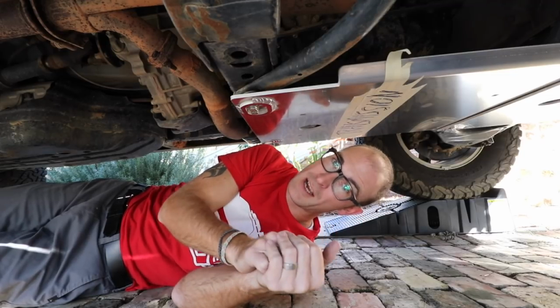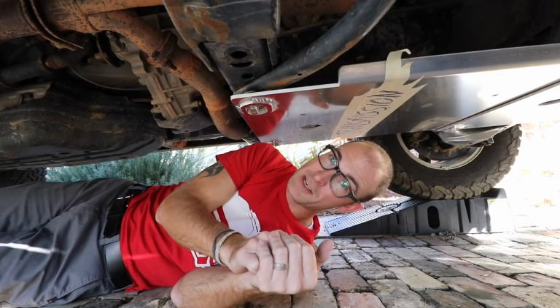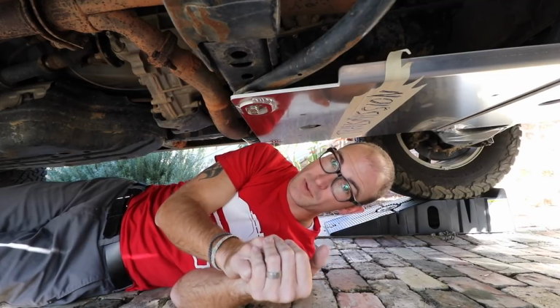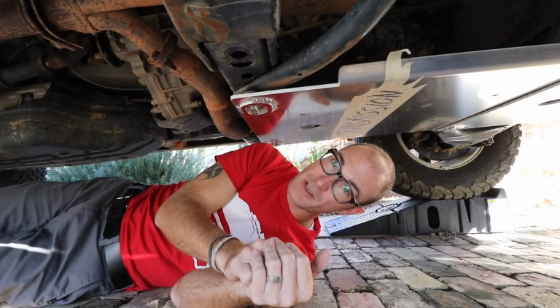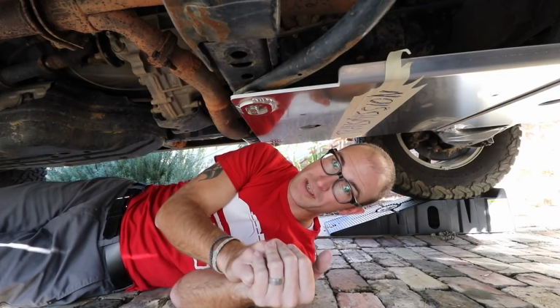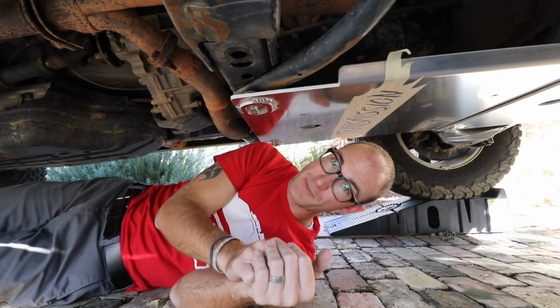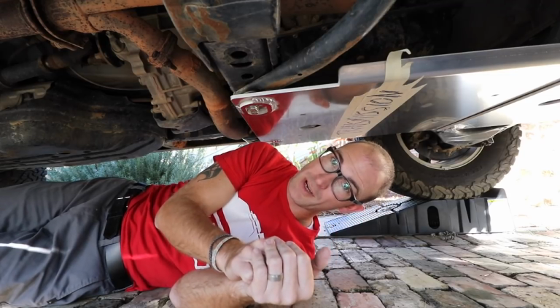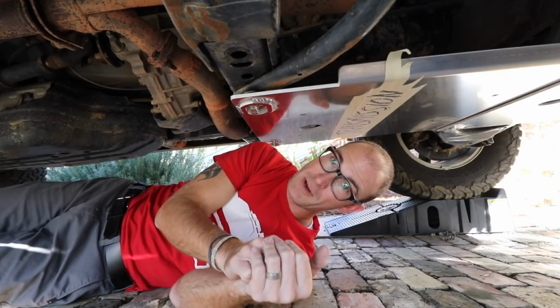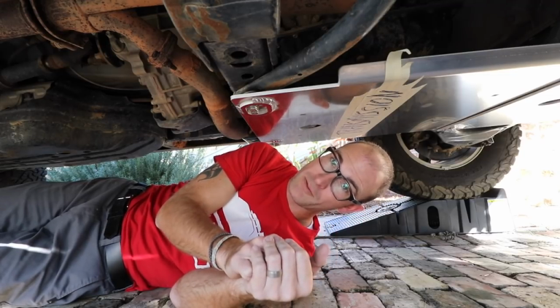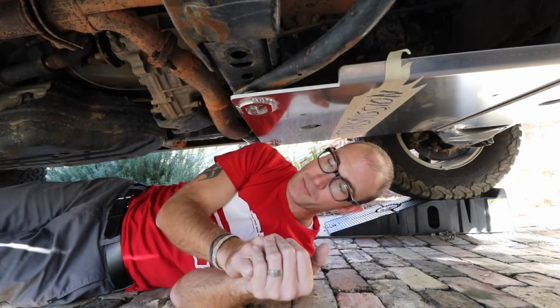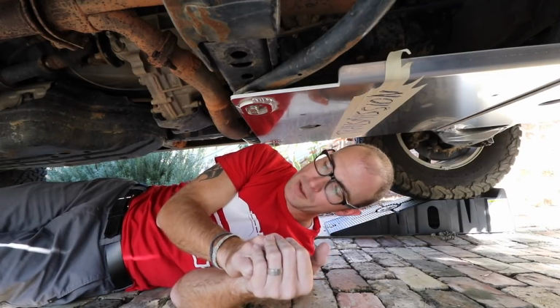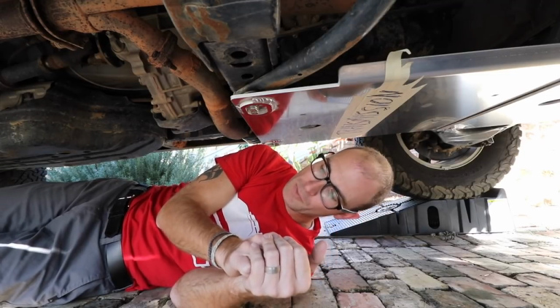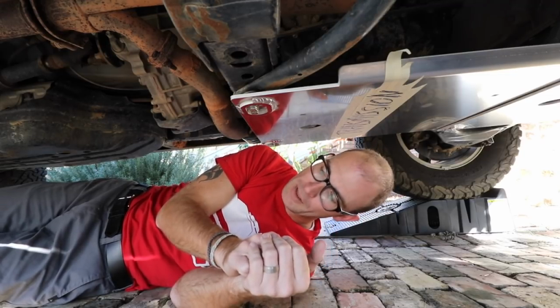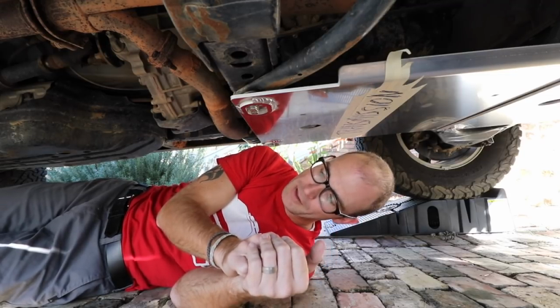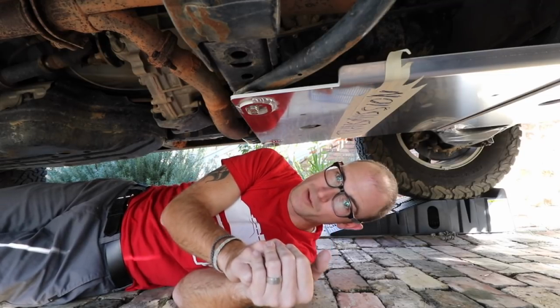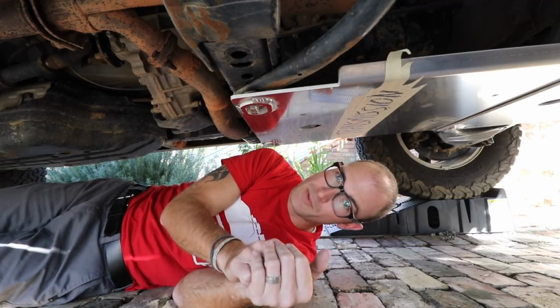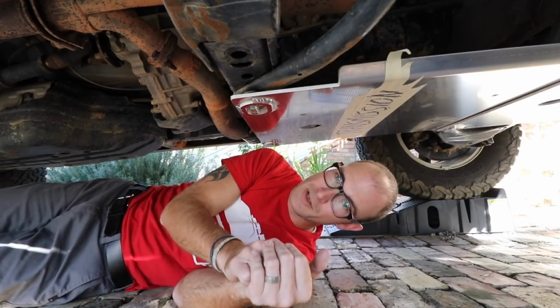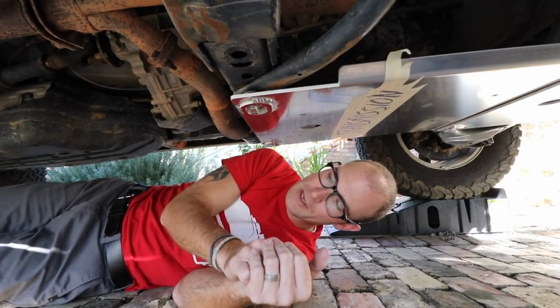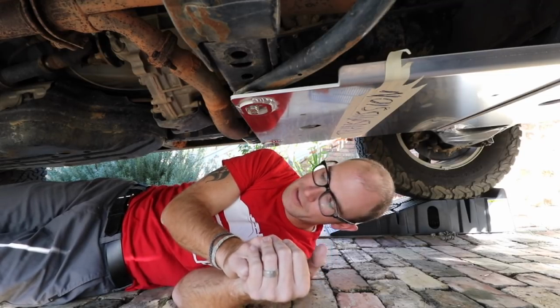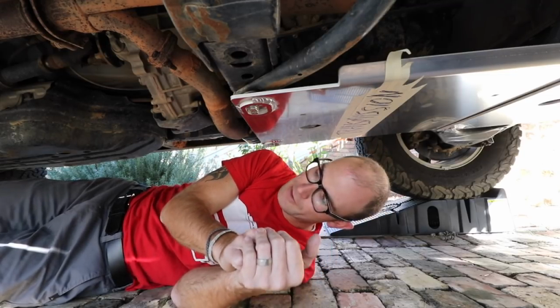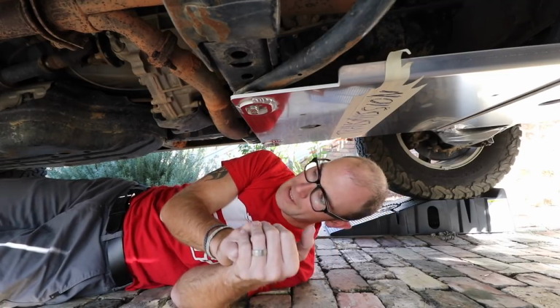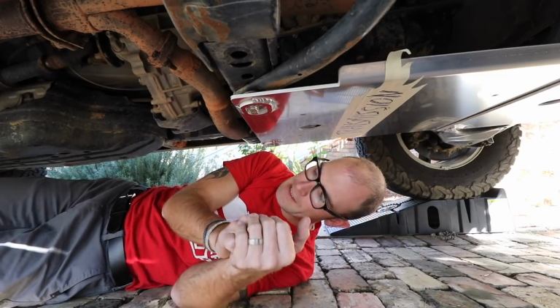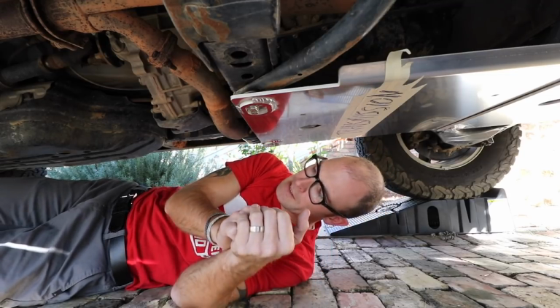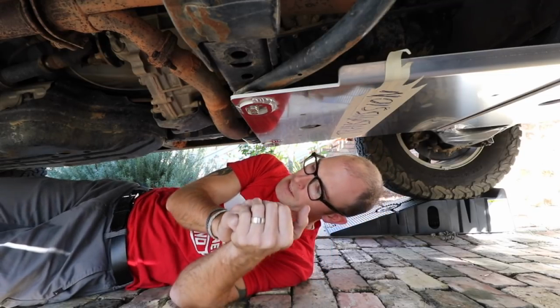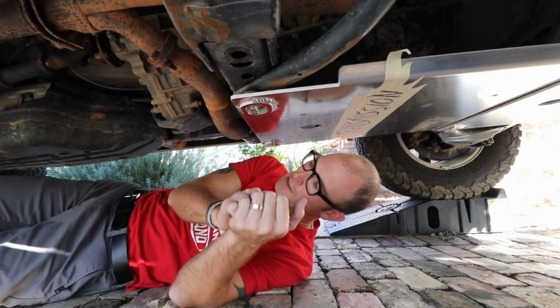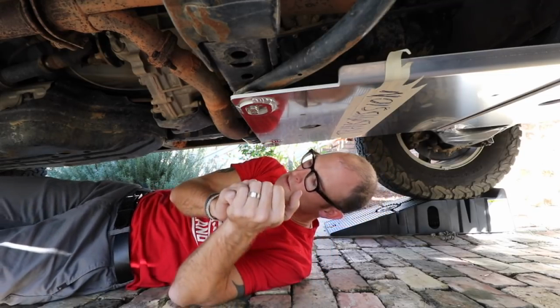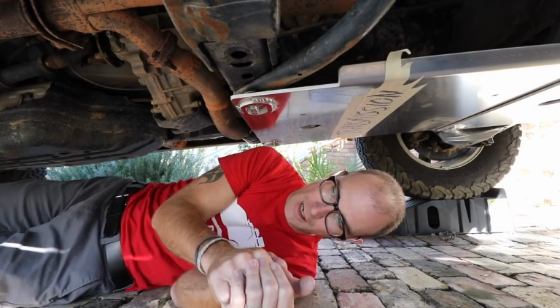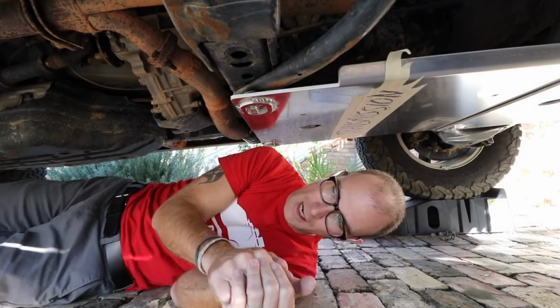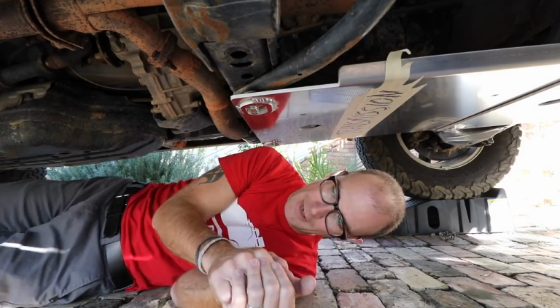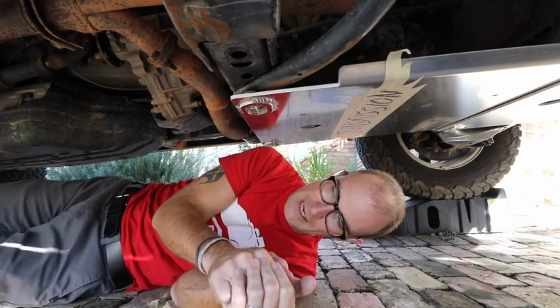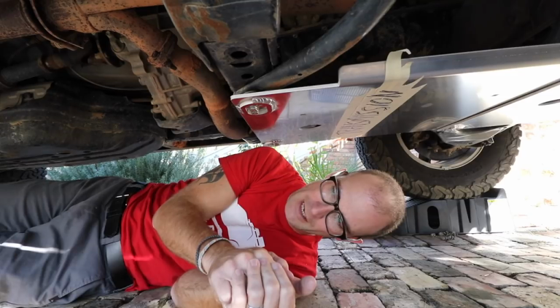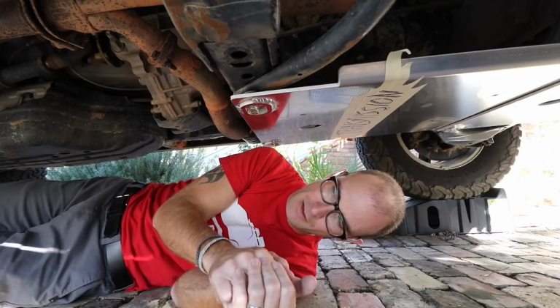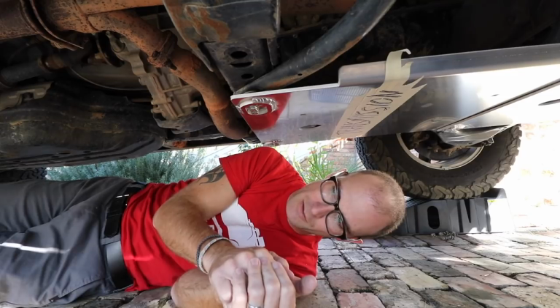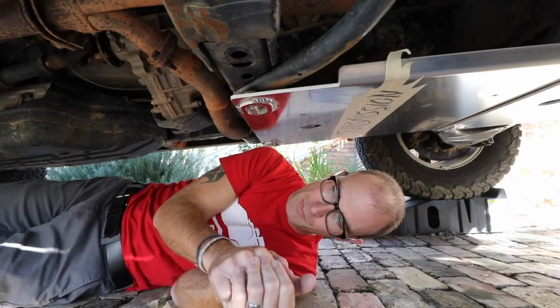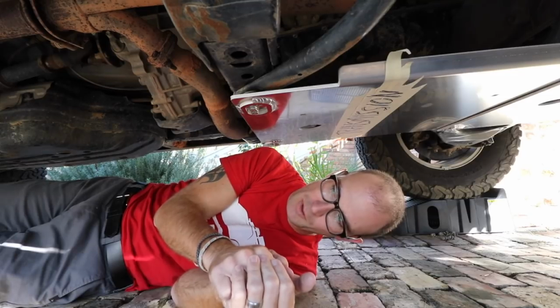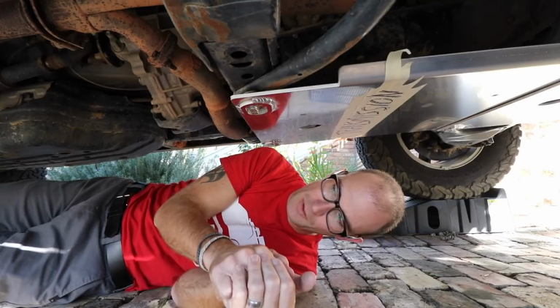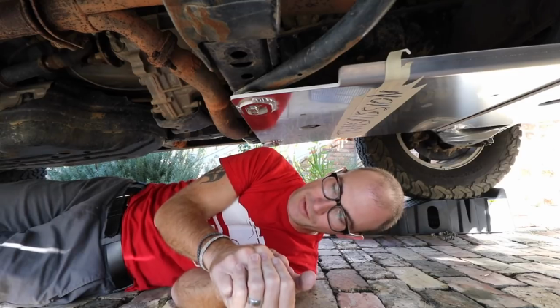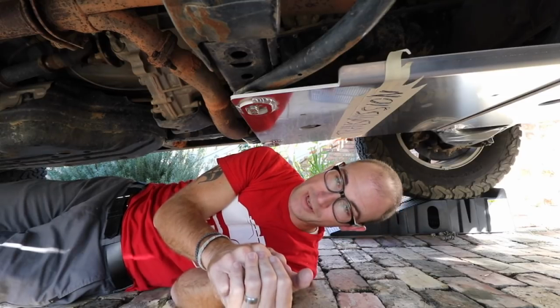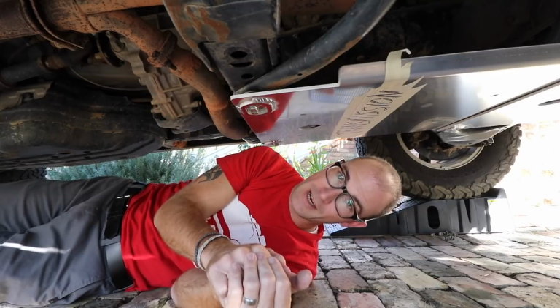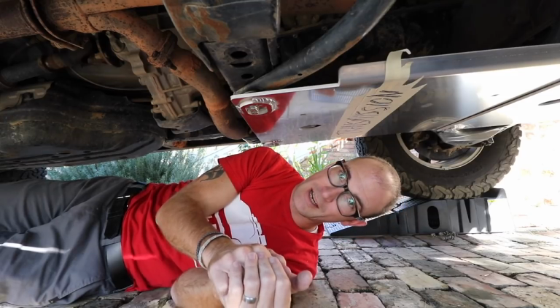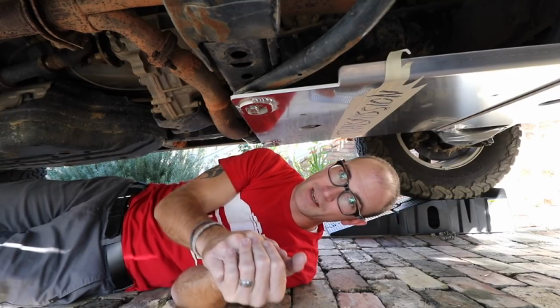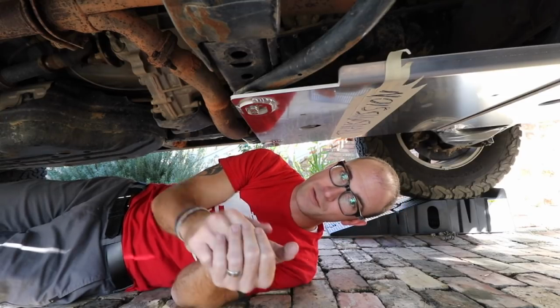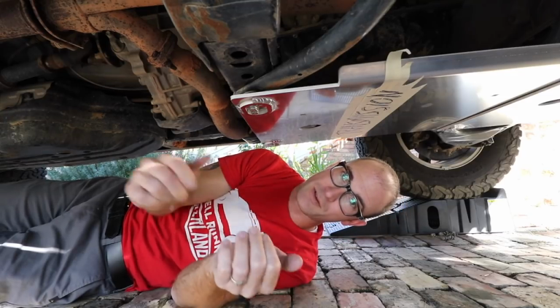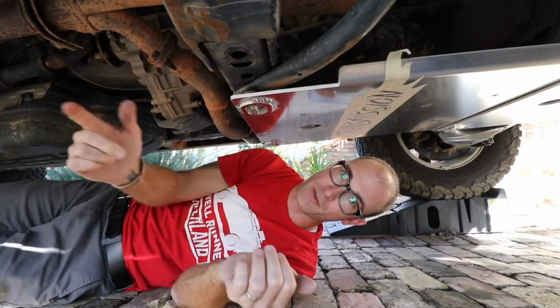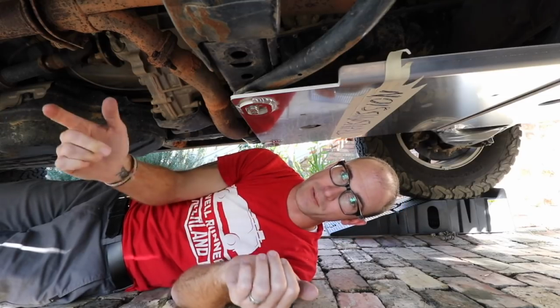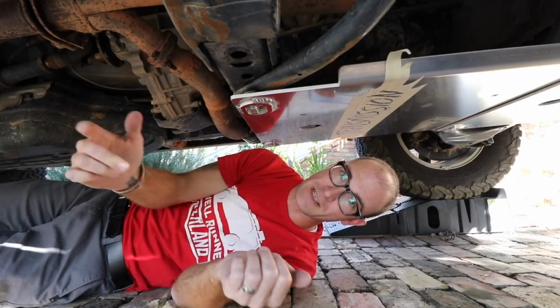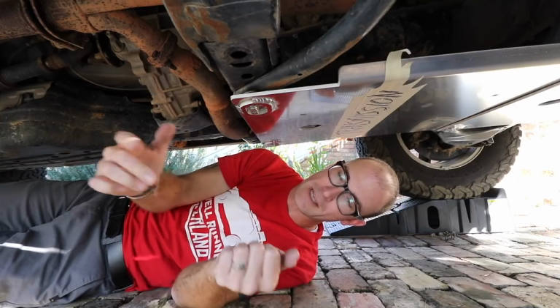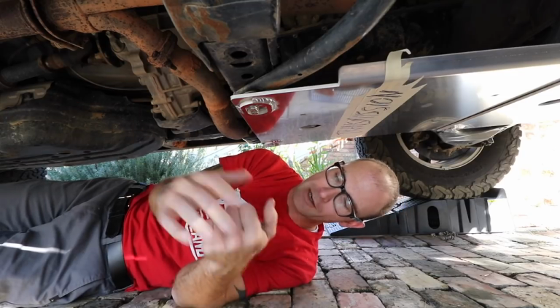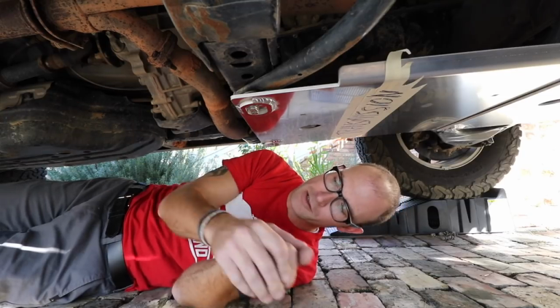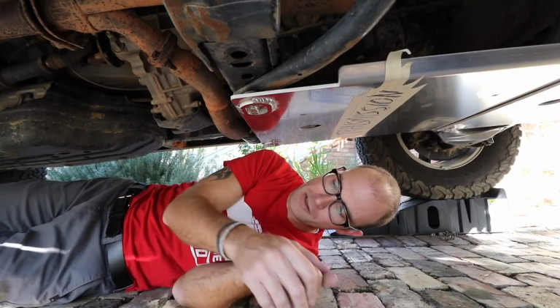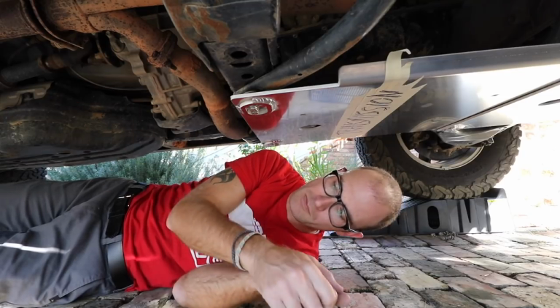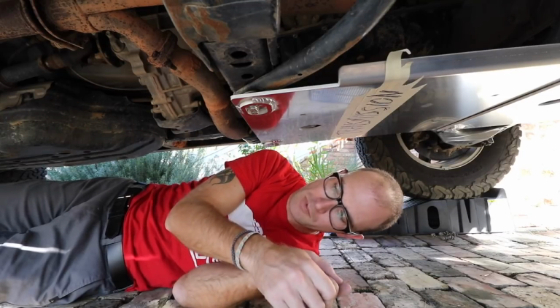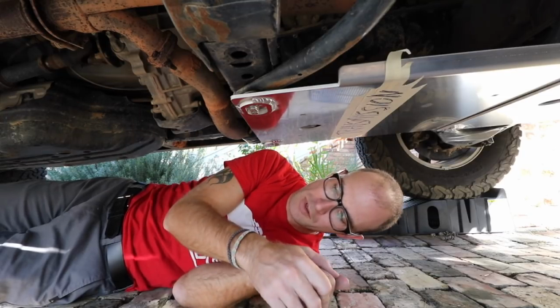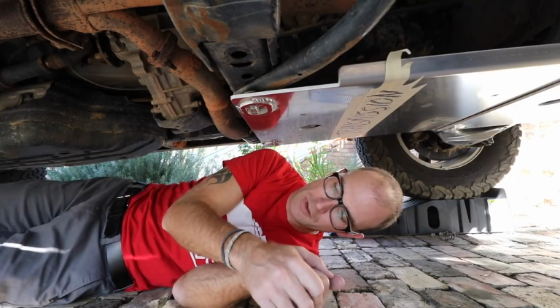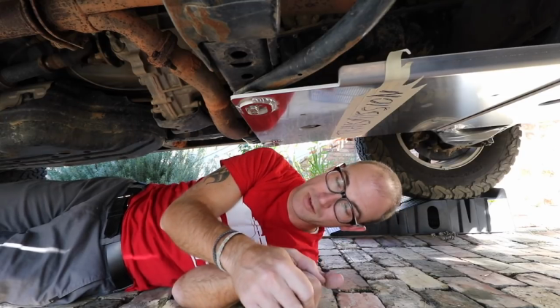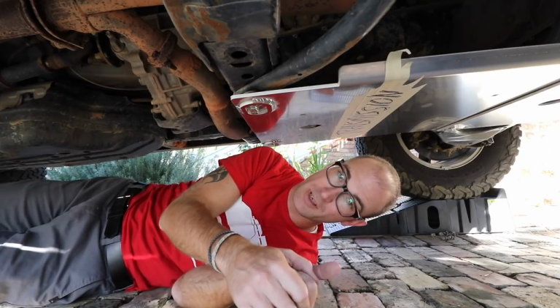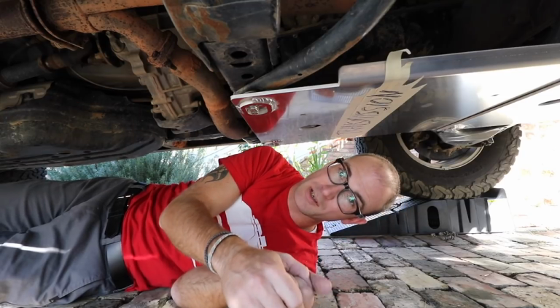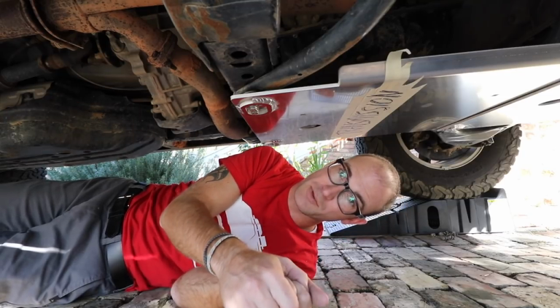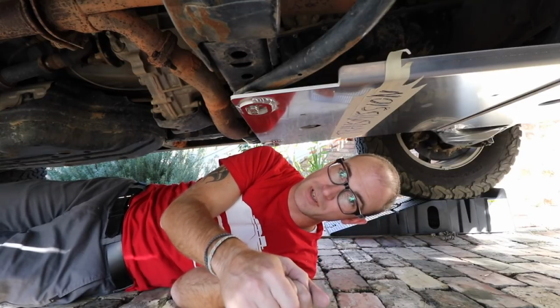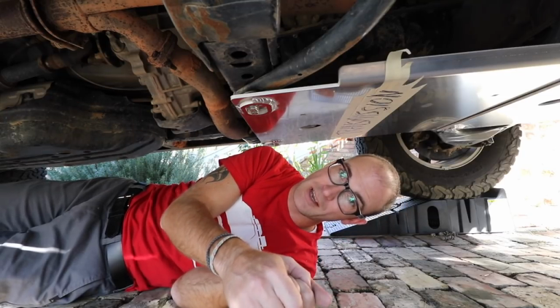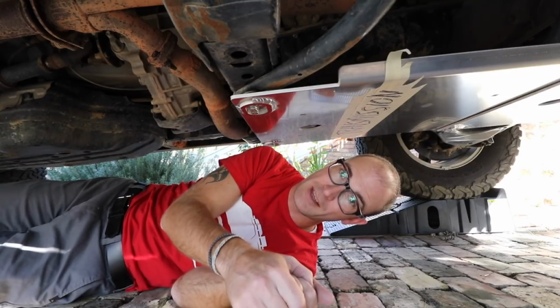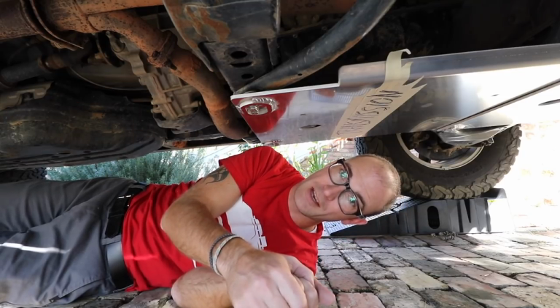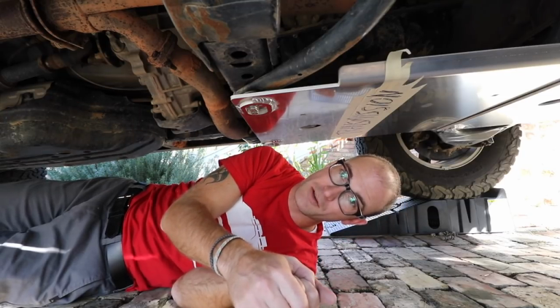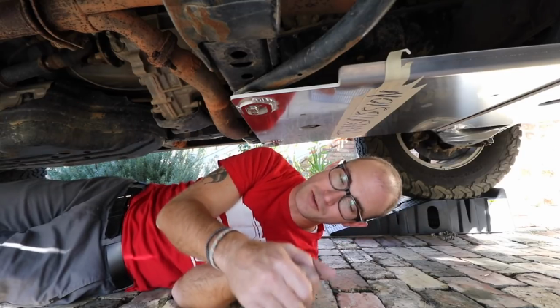I just realized I might have a problem with the rear transfer case skid — I may need to use bolt holes that I've already used for my sliders. So I guess we'll see how that goes.